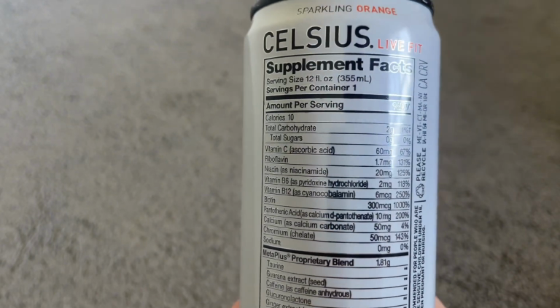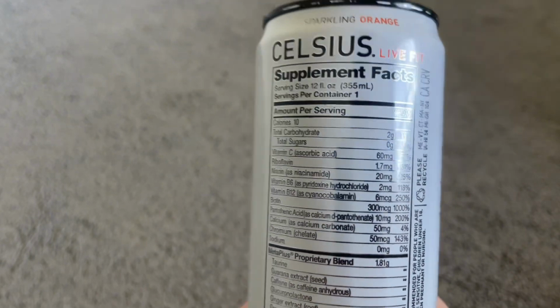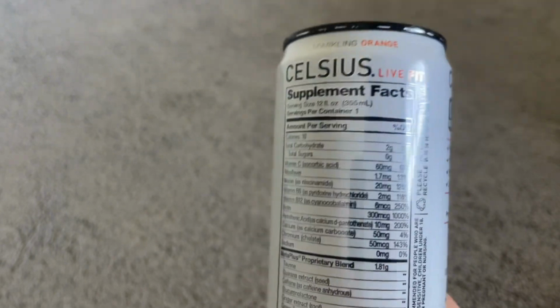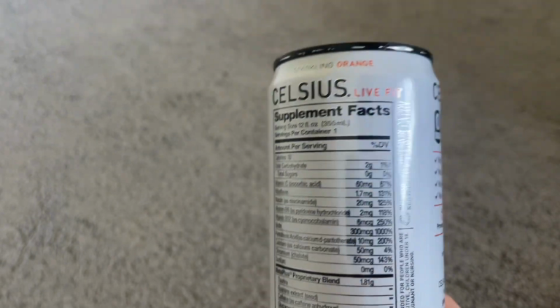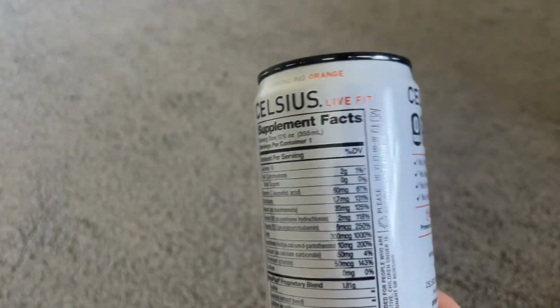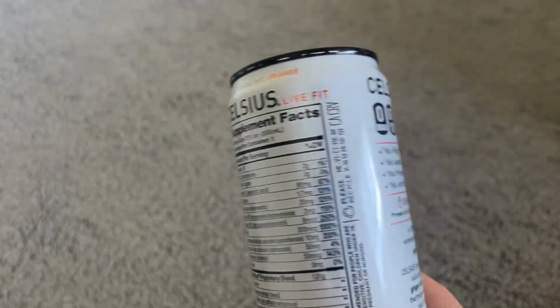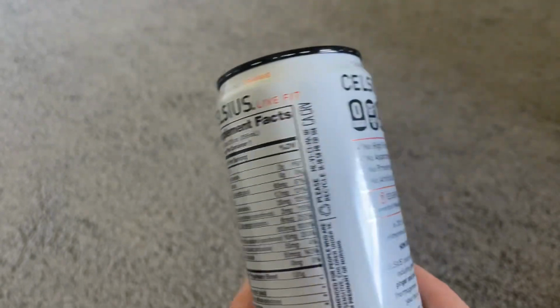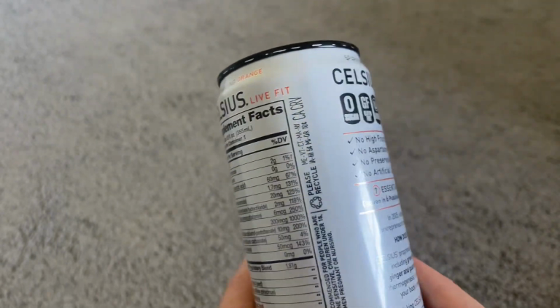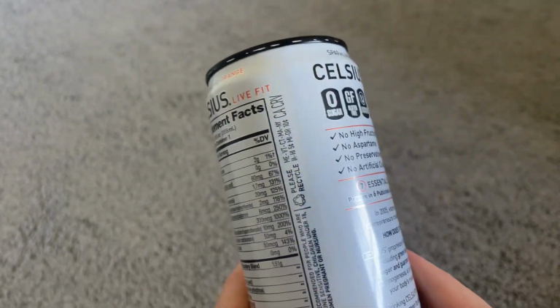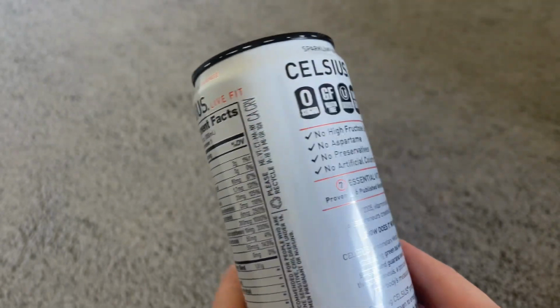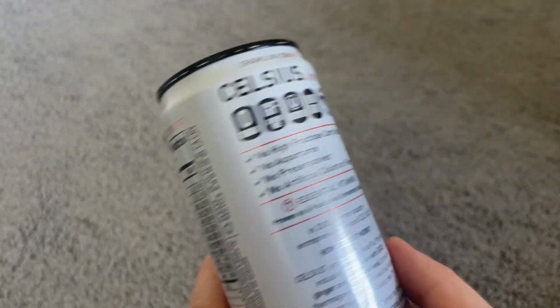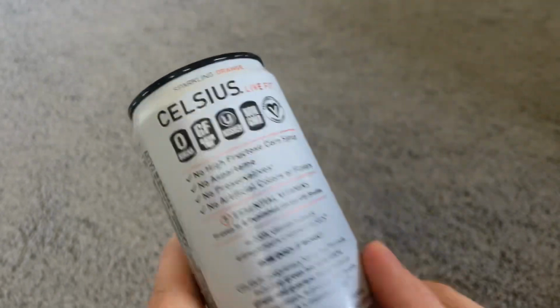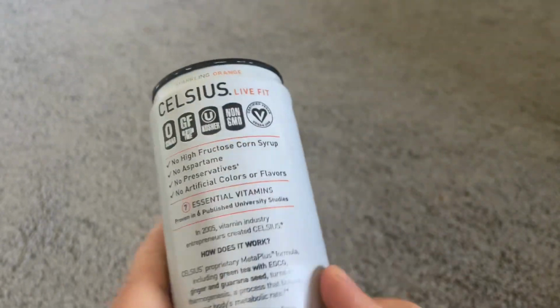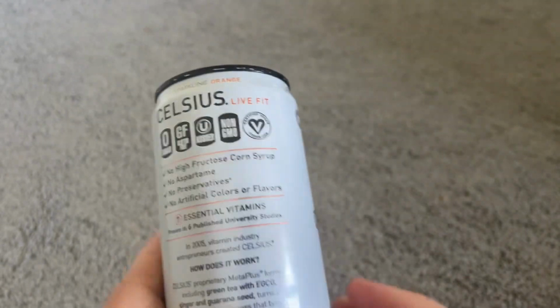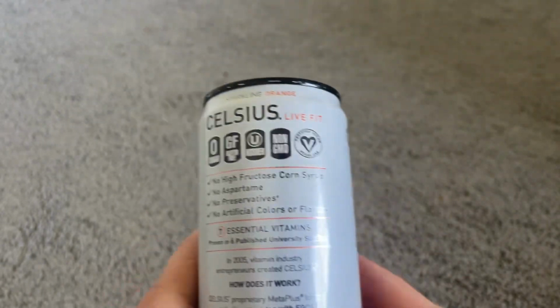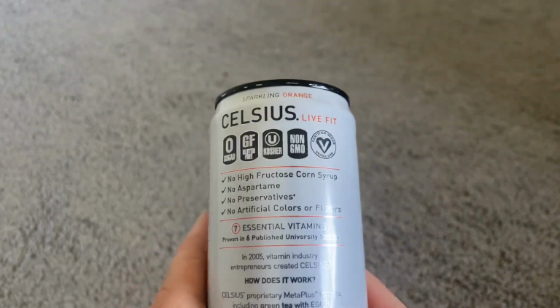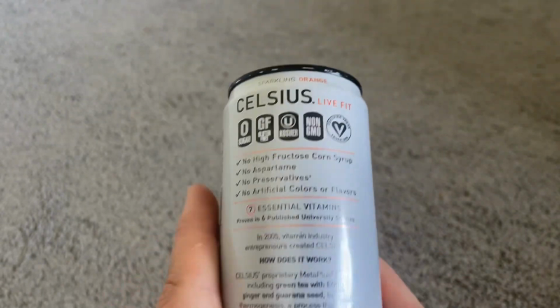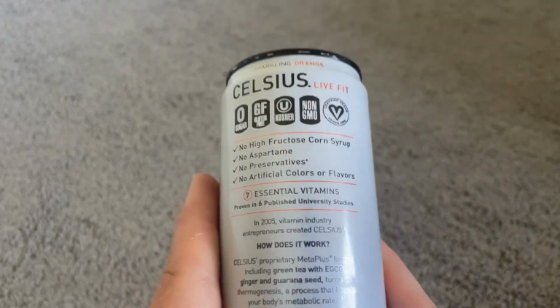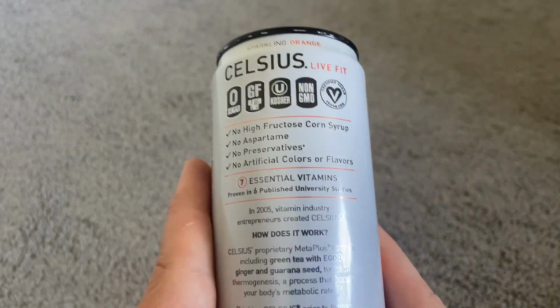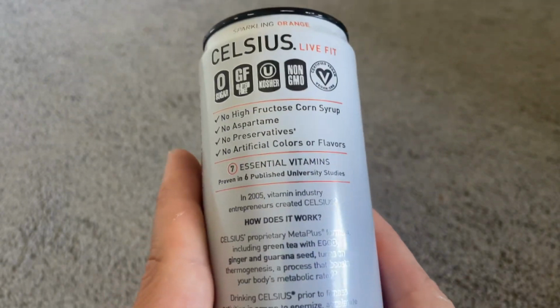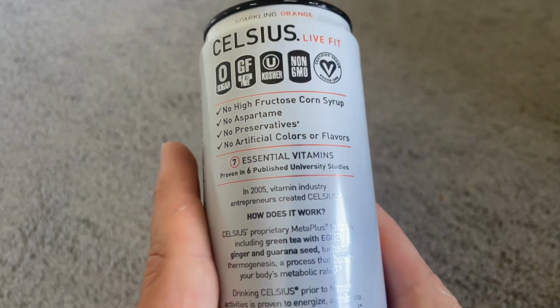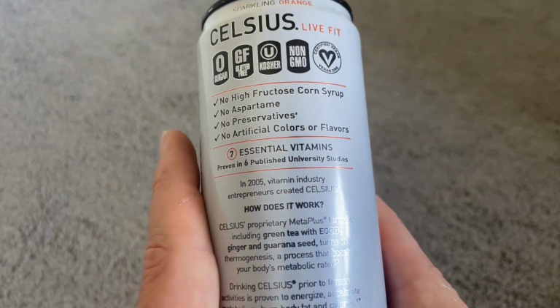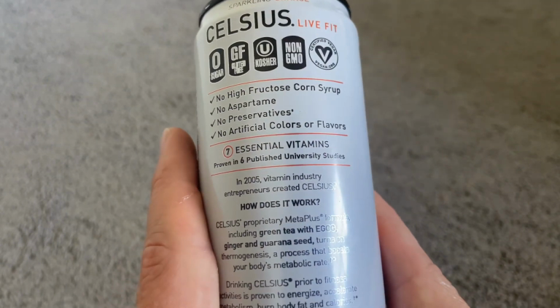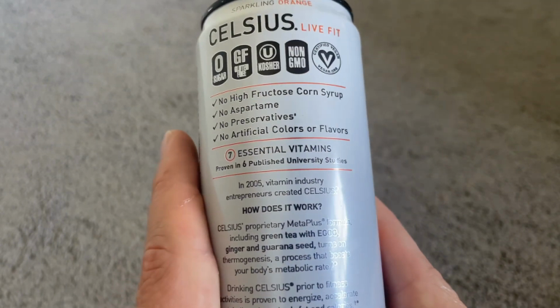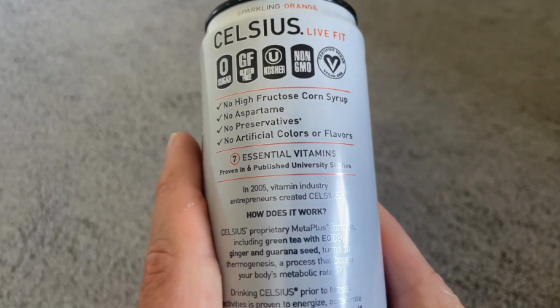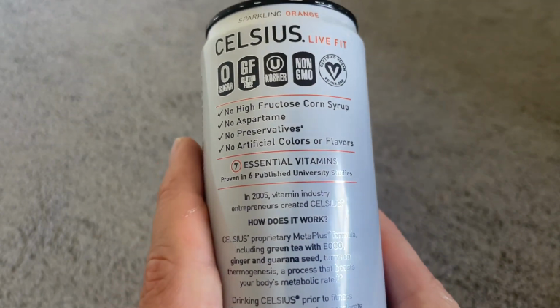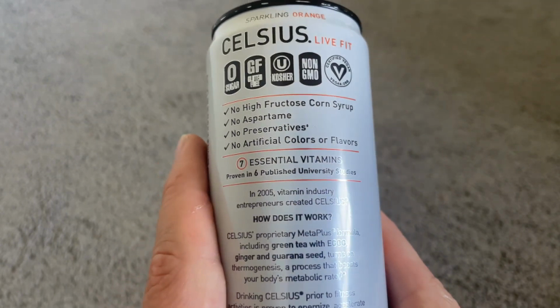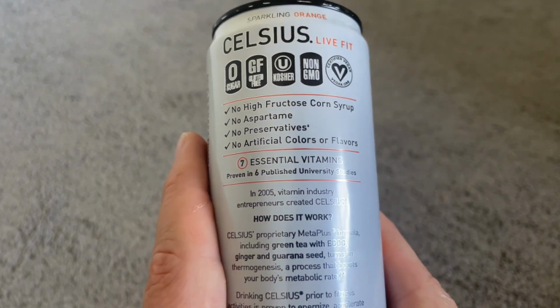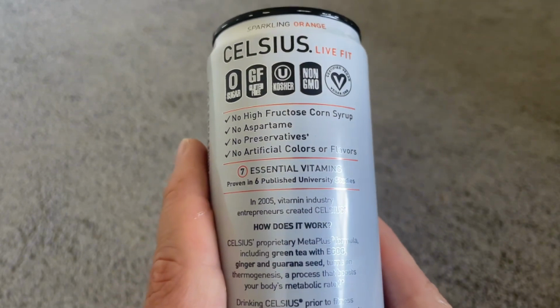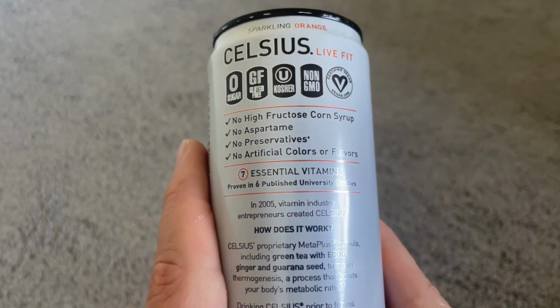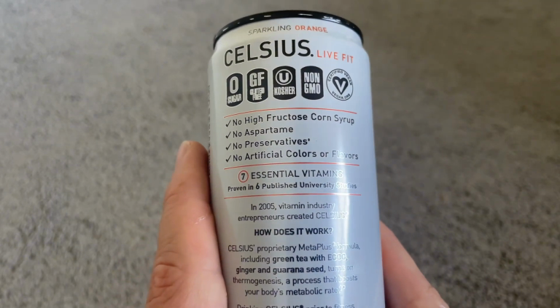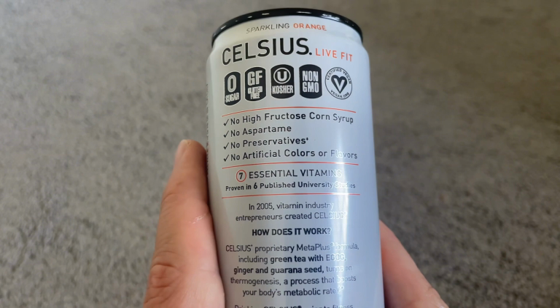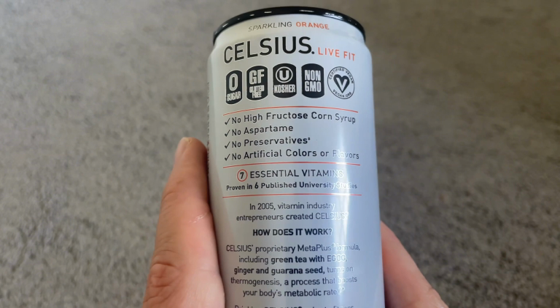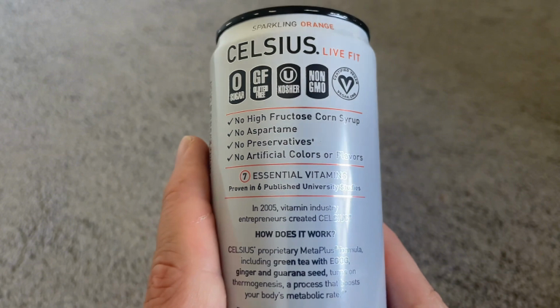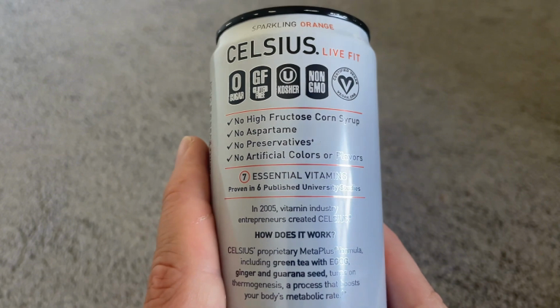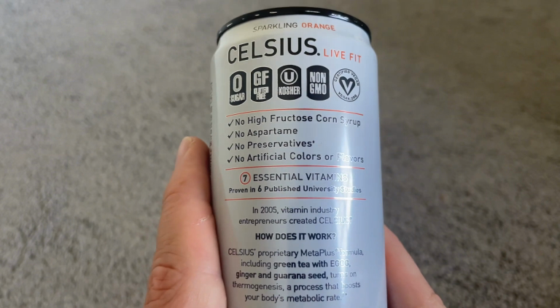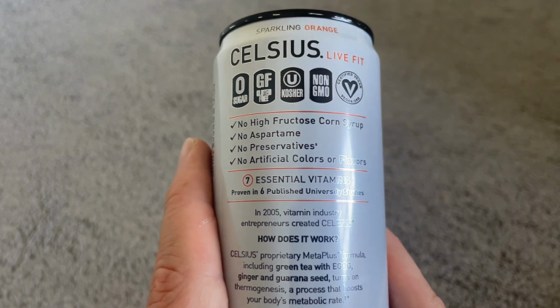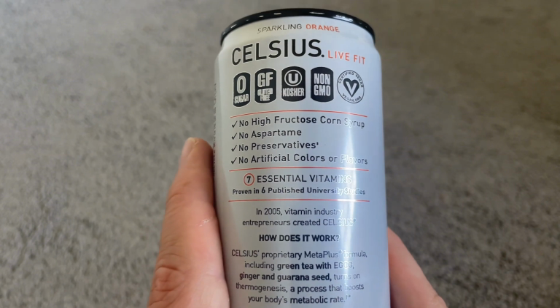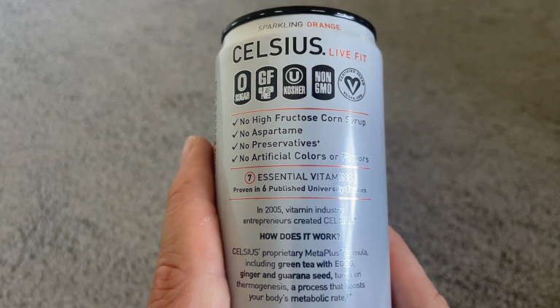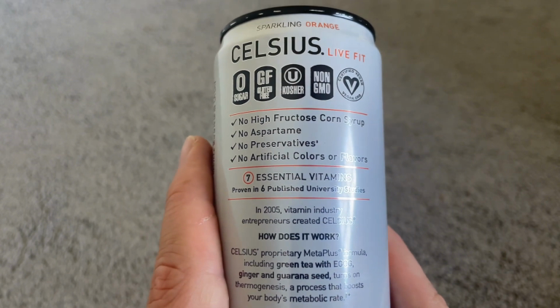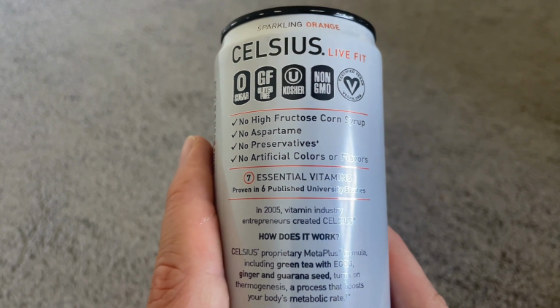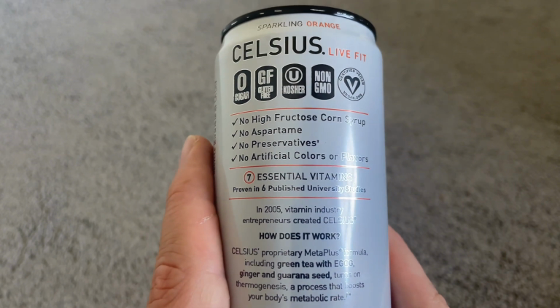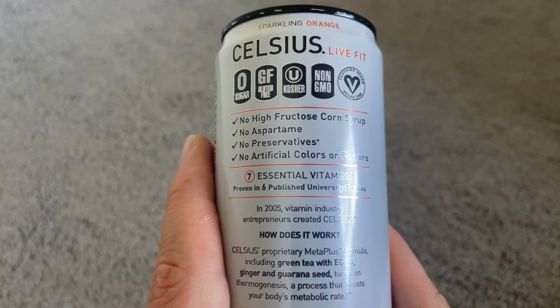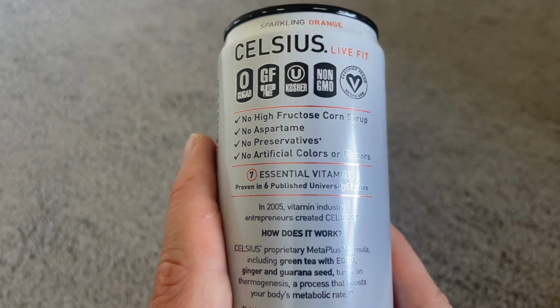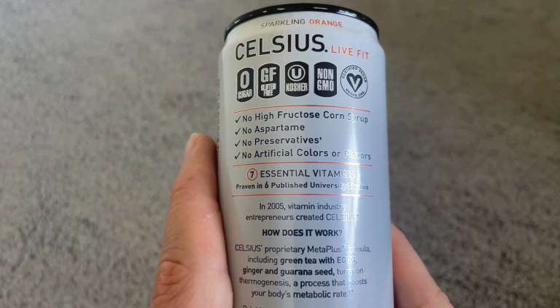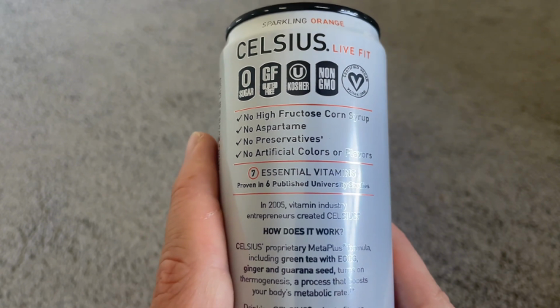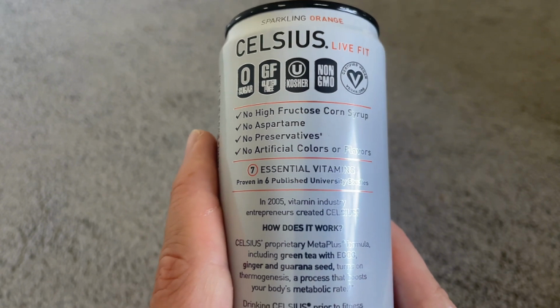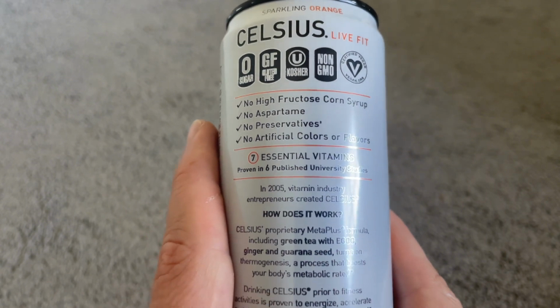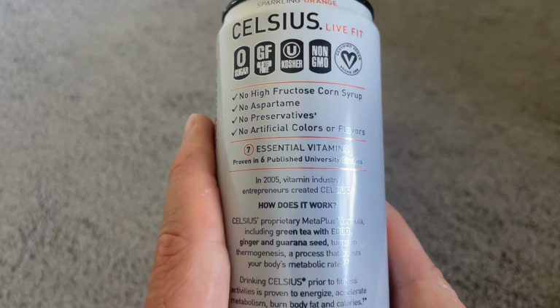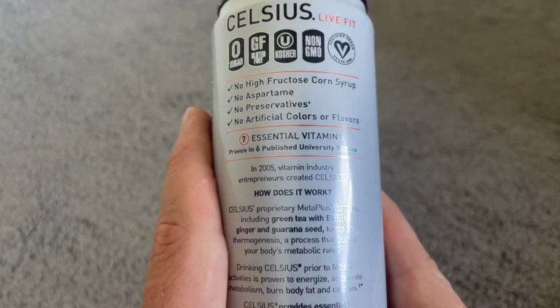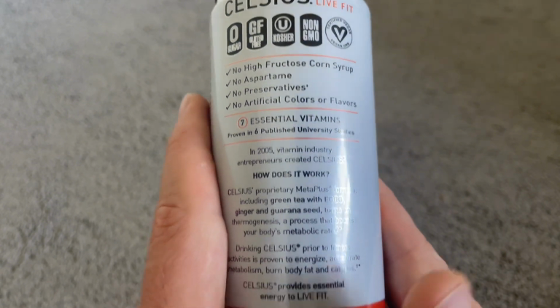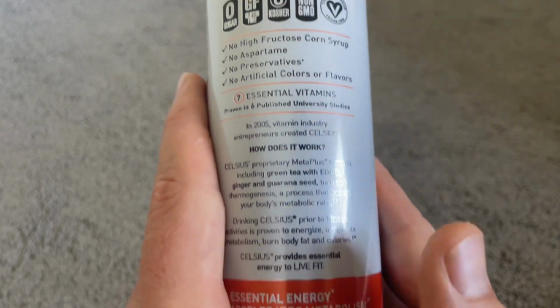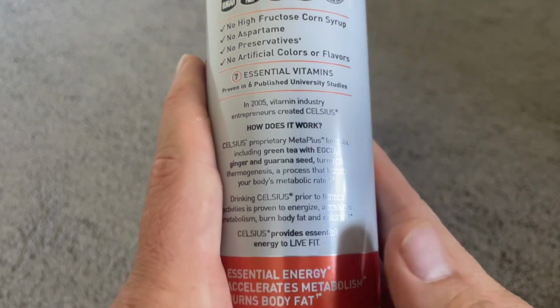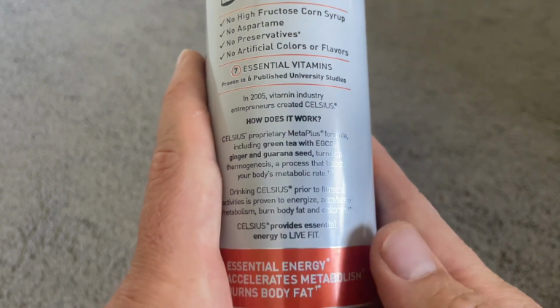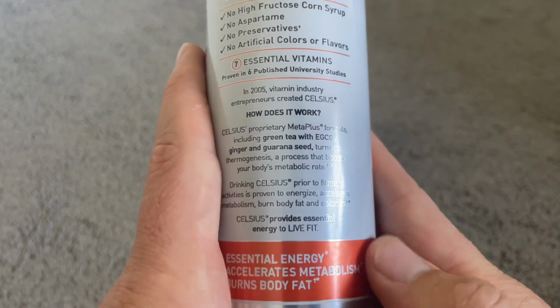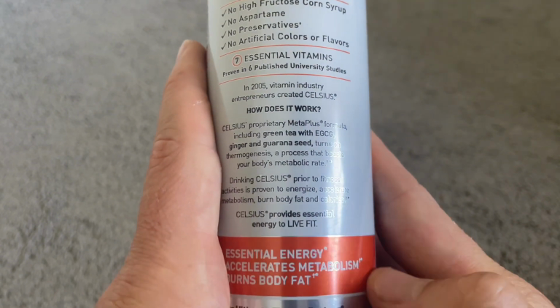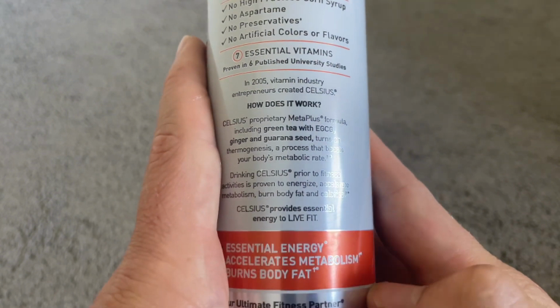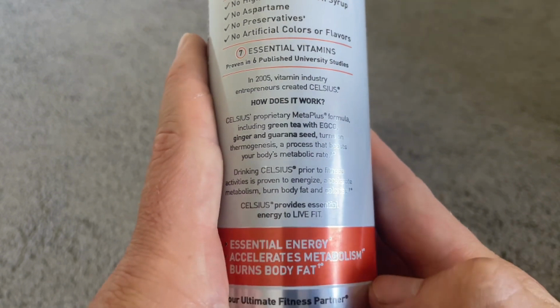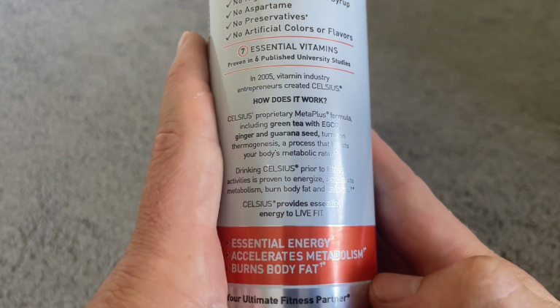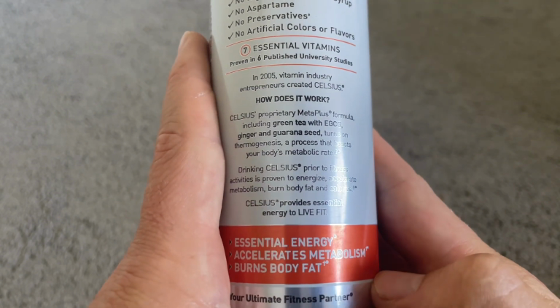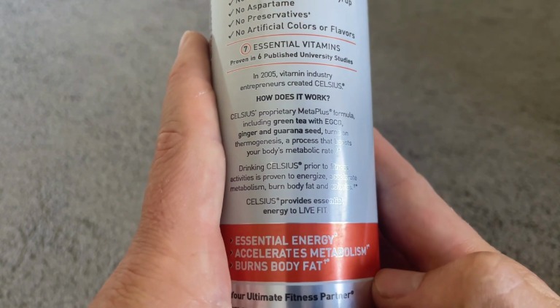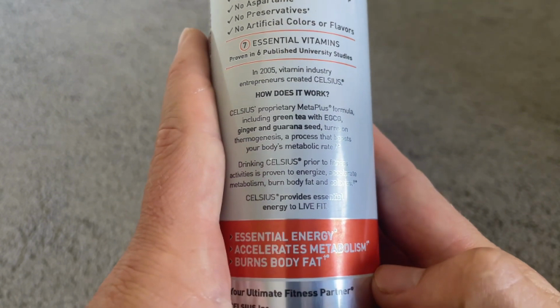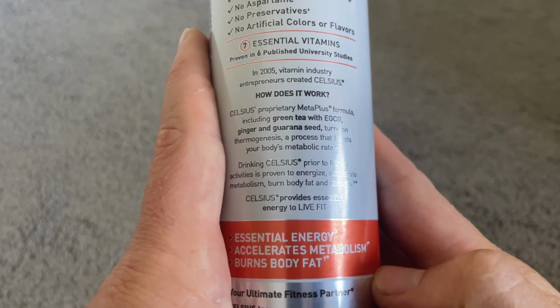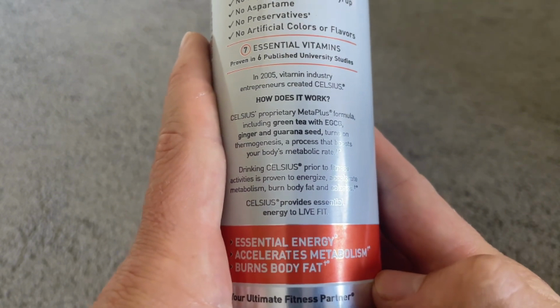Ingredient wise, it's basically just sparkling water, caffeine, and some sweetener. Also, my fiancé is allergic to gluten, so I really like that these are gluten-free.